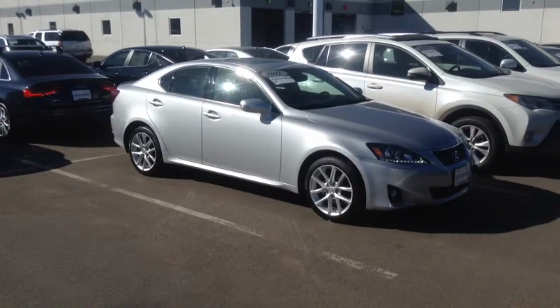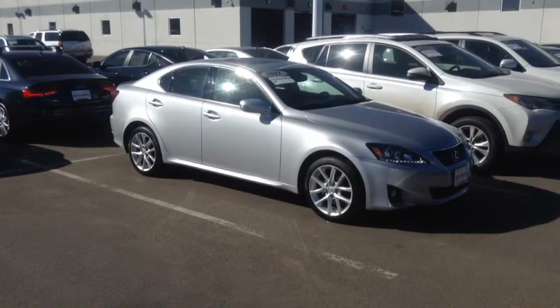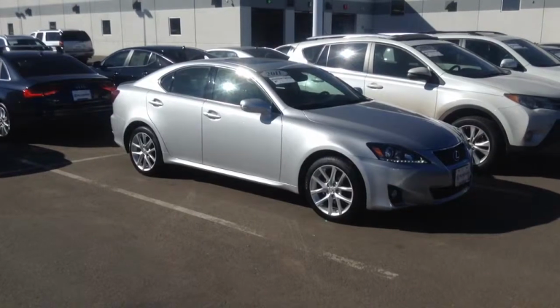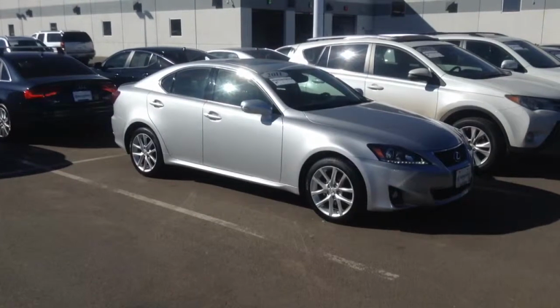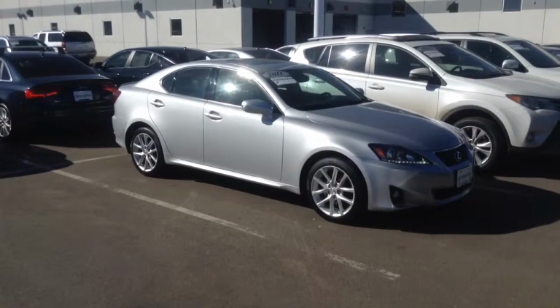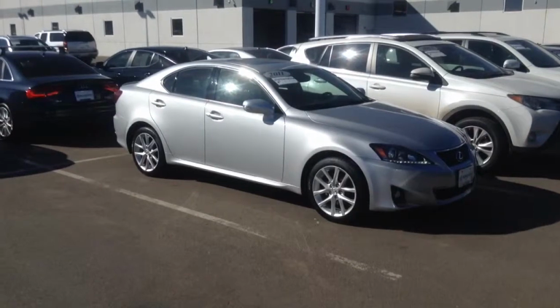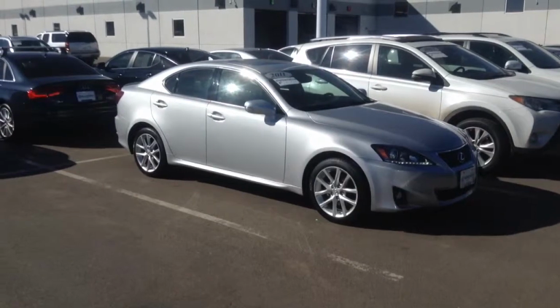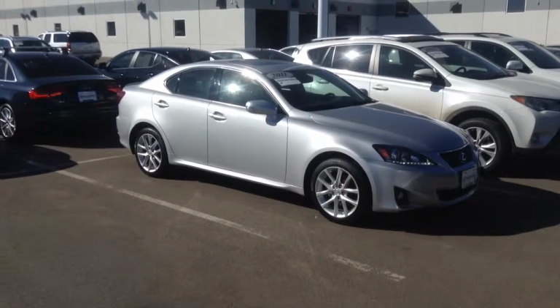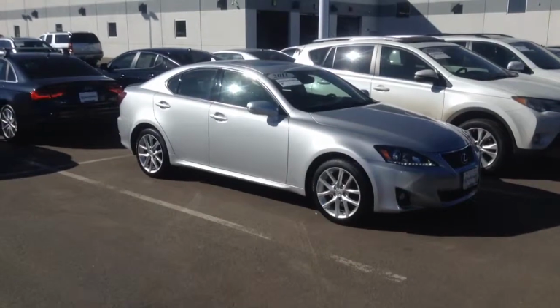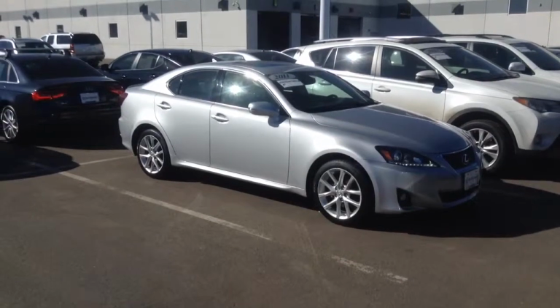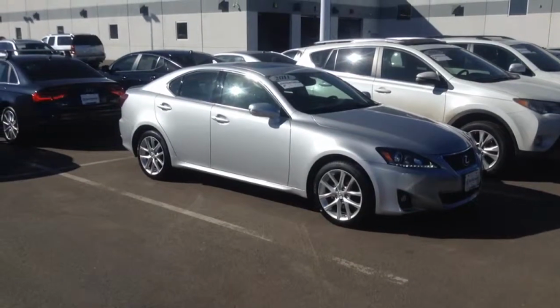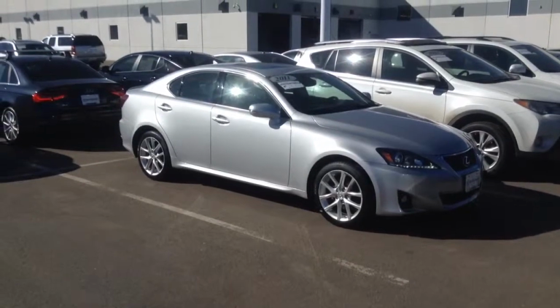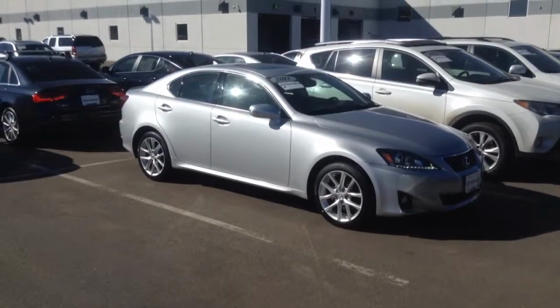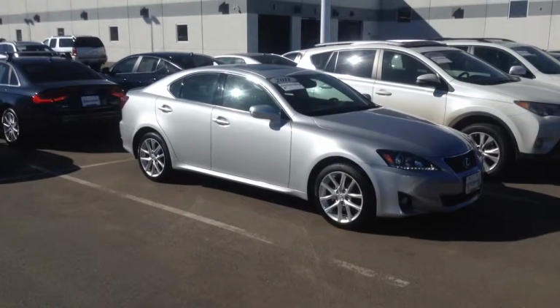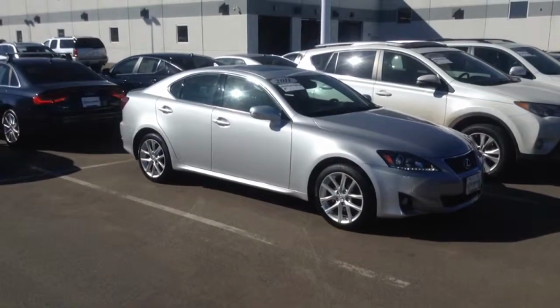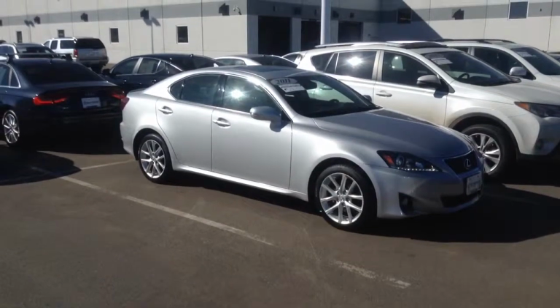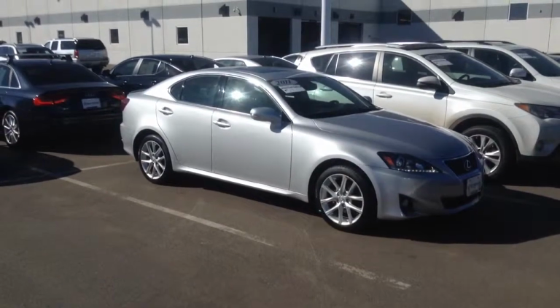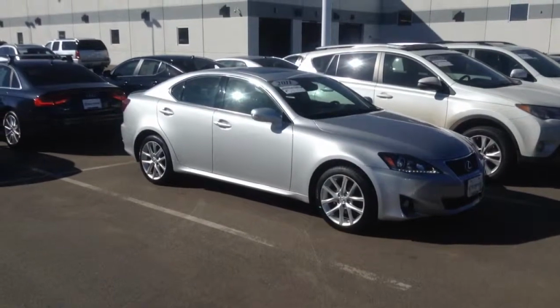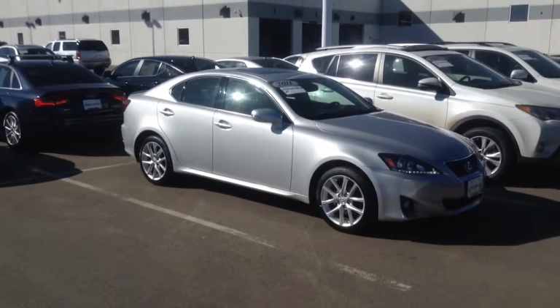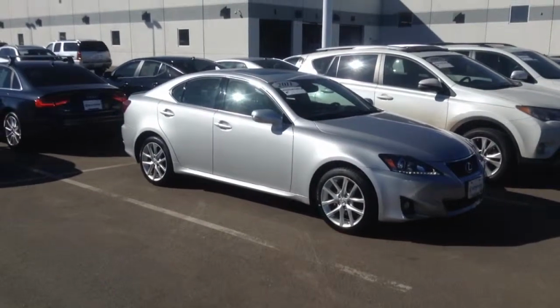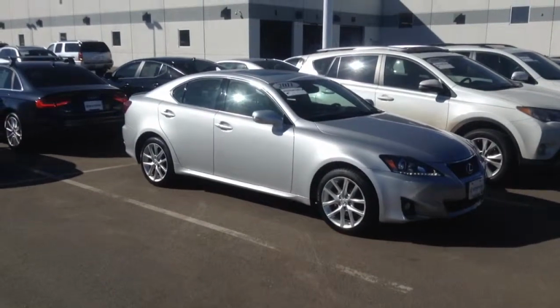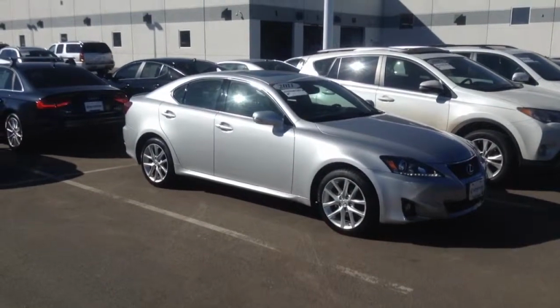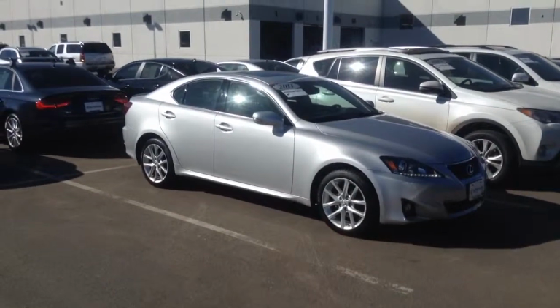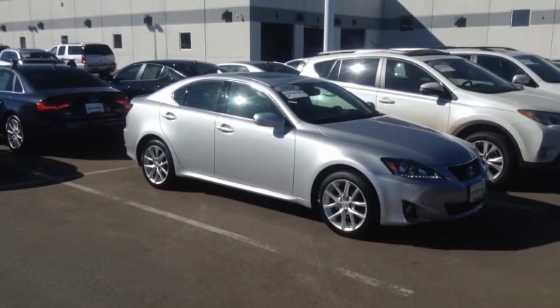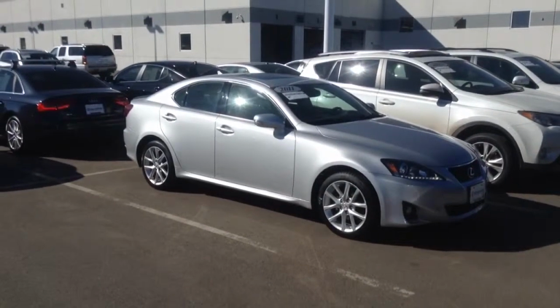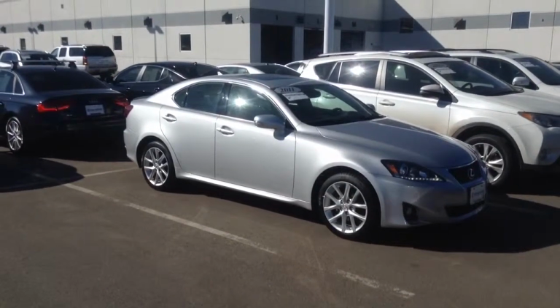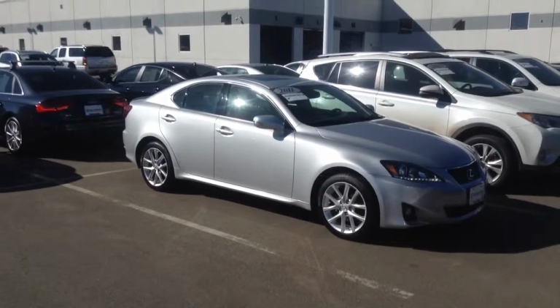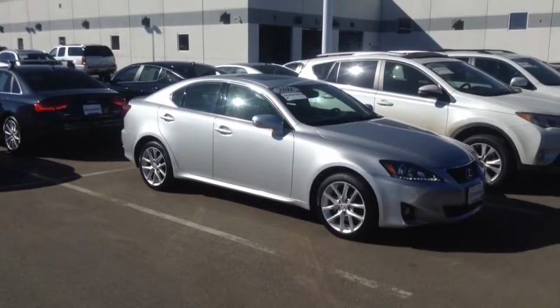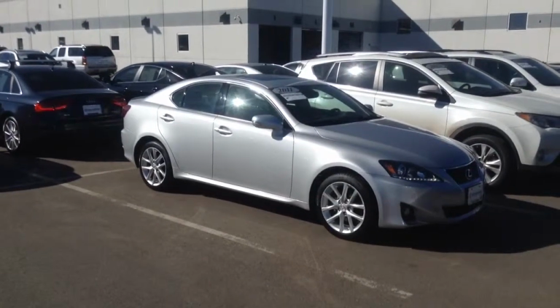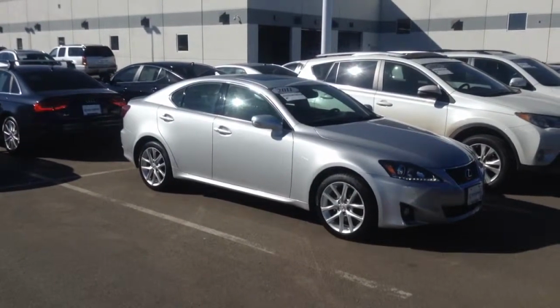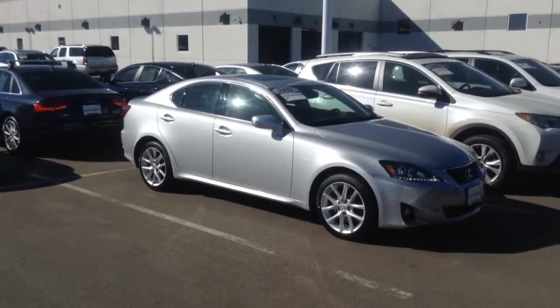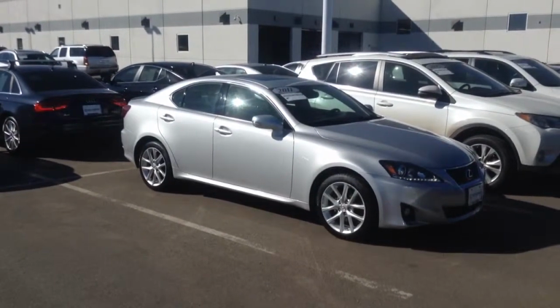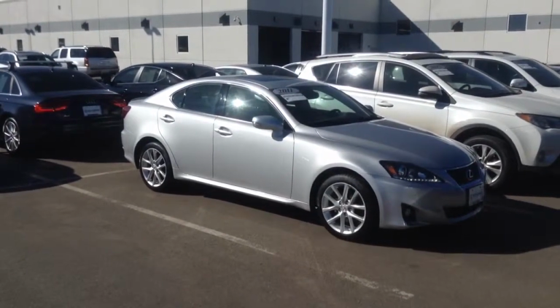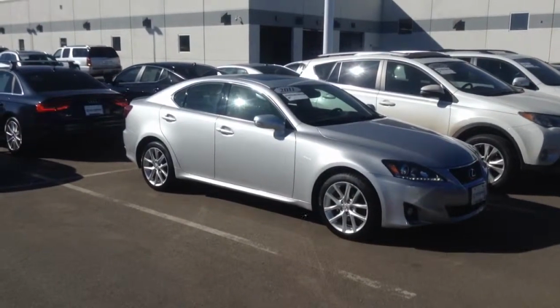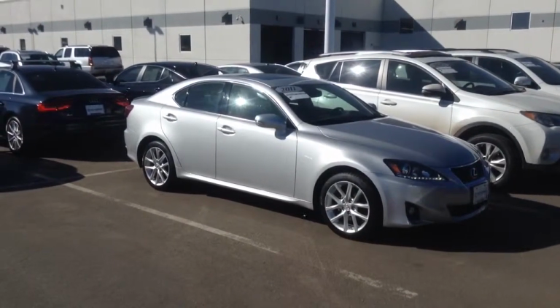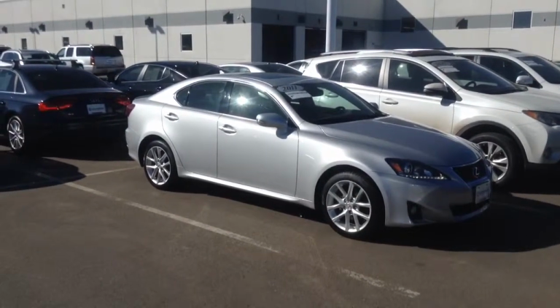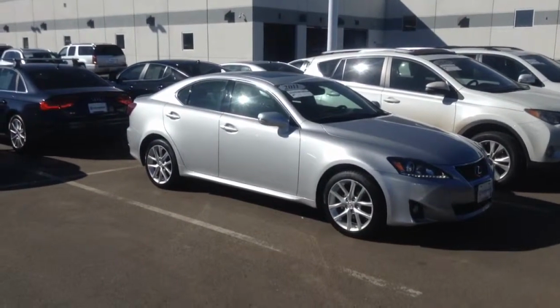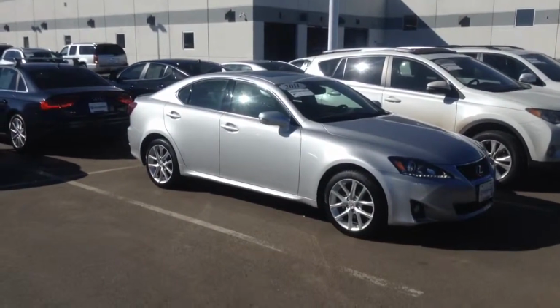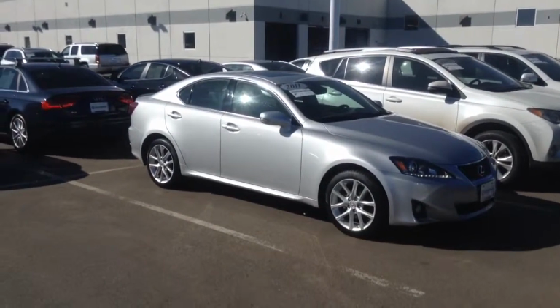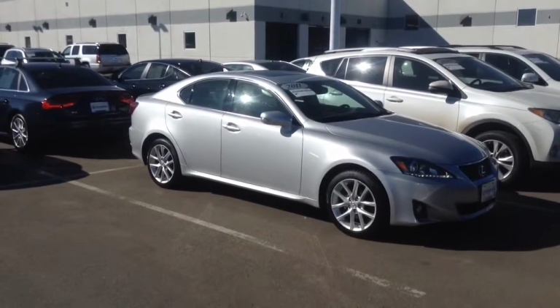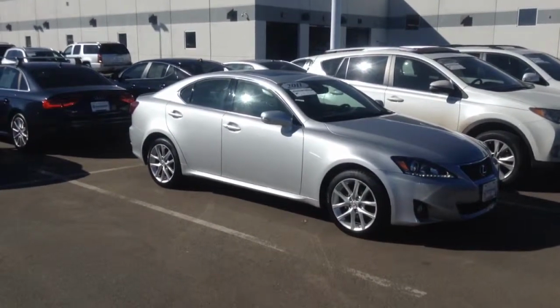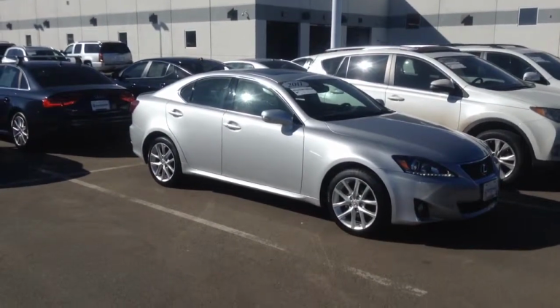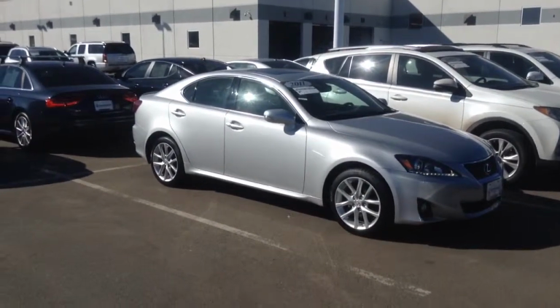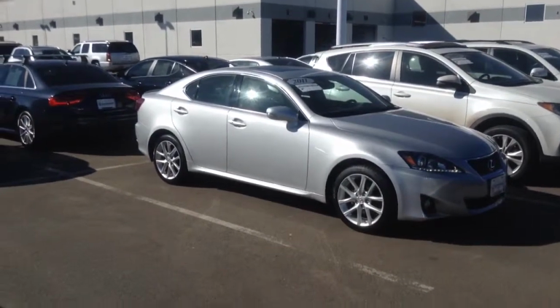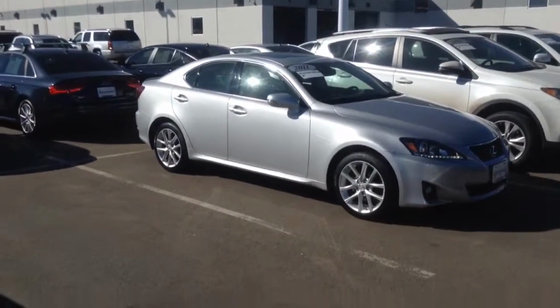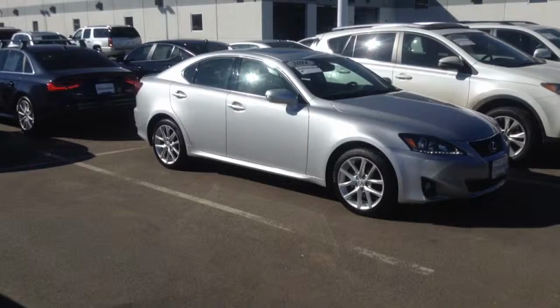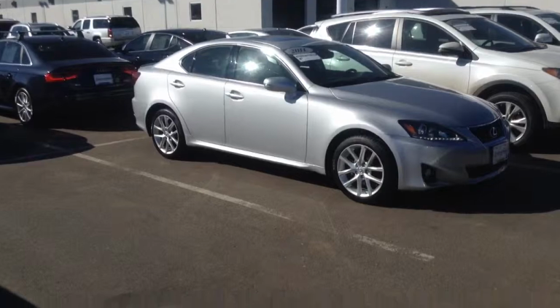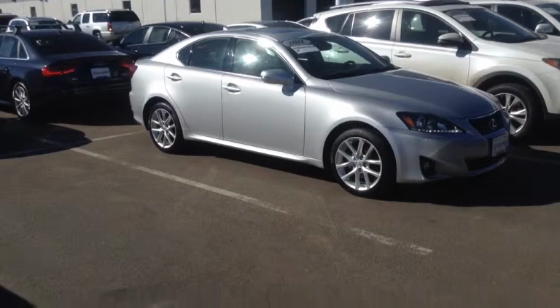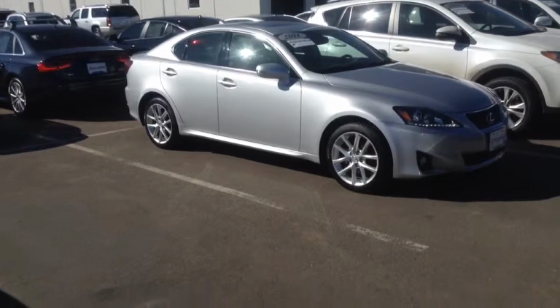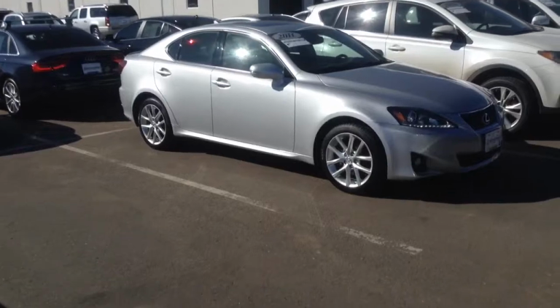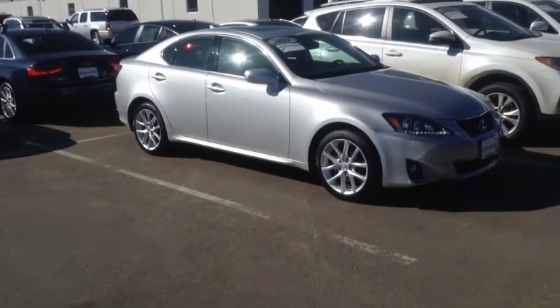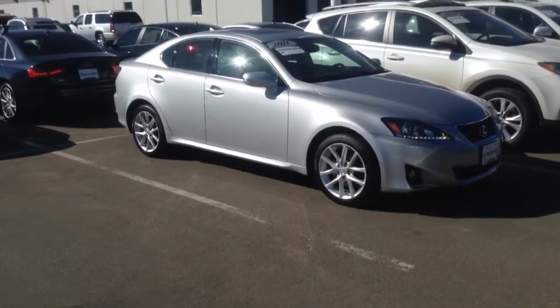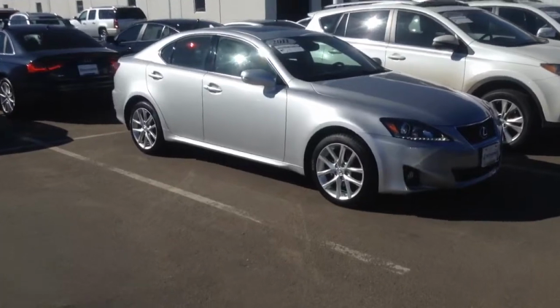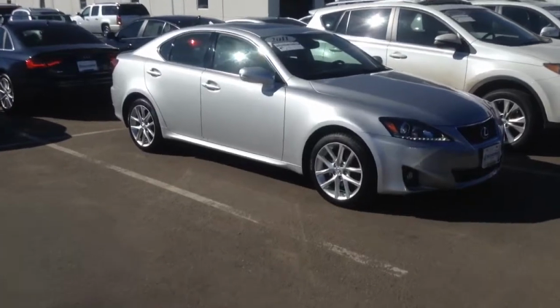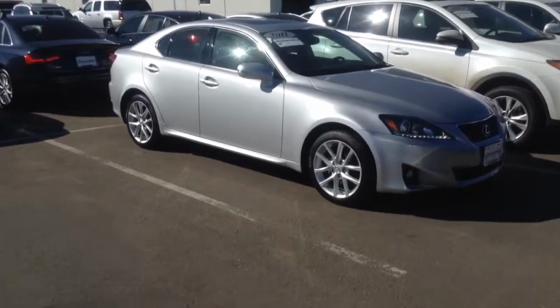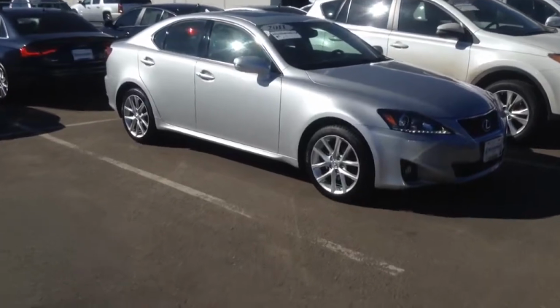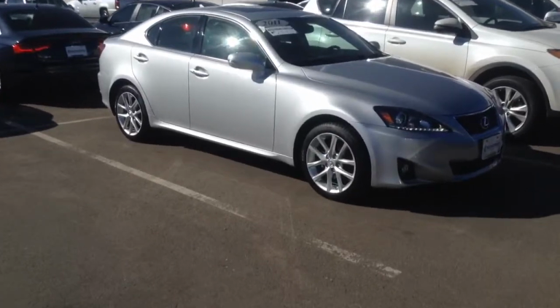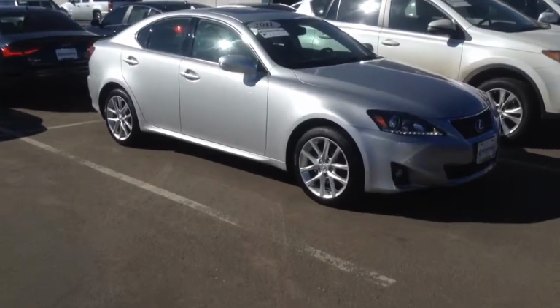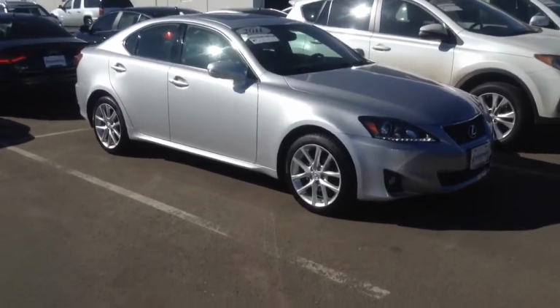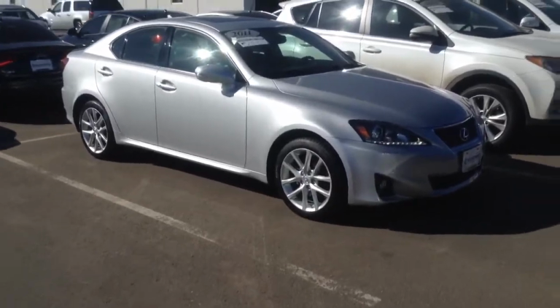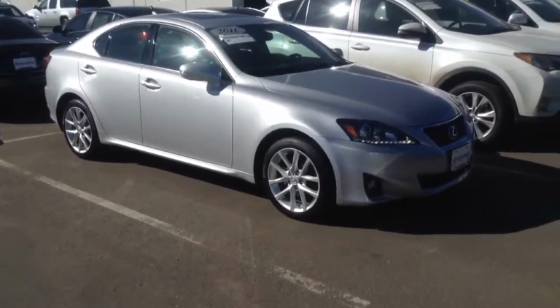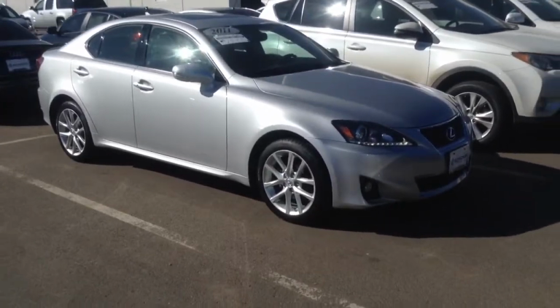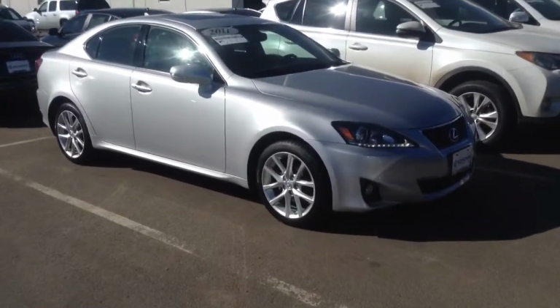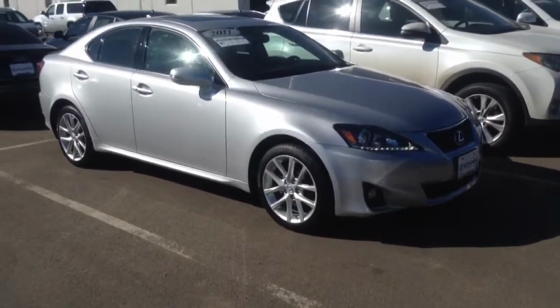Hi Josie, this is Tyler Woodward at Shant BMW. I wanted to take a quick video of the IS250 you inquired about.